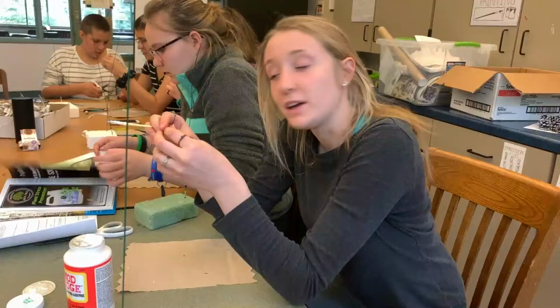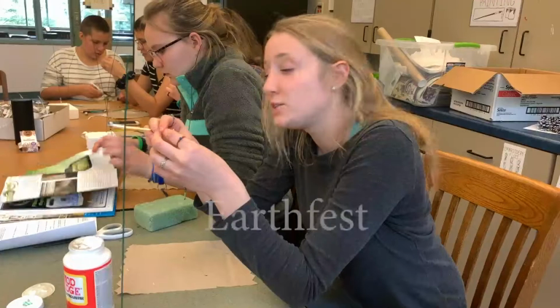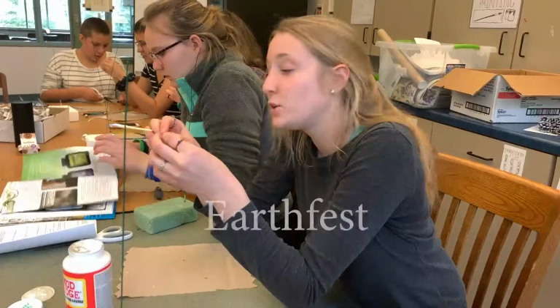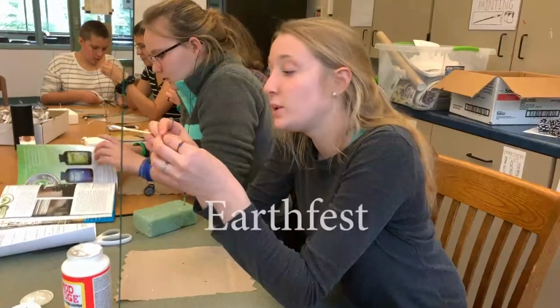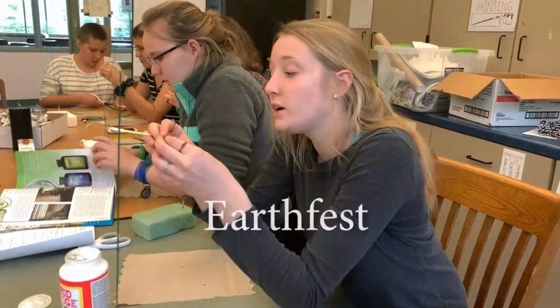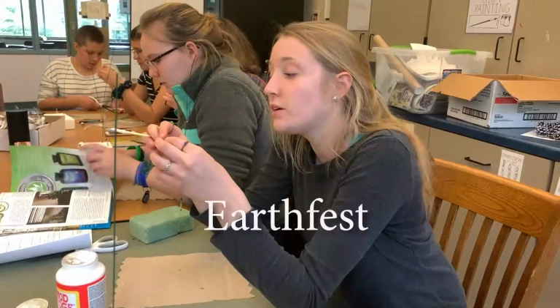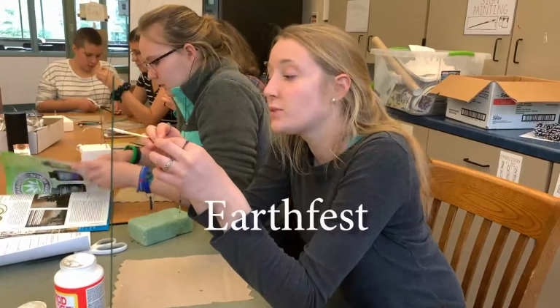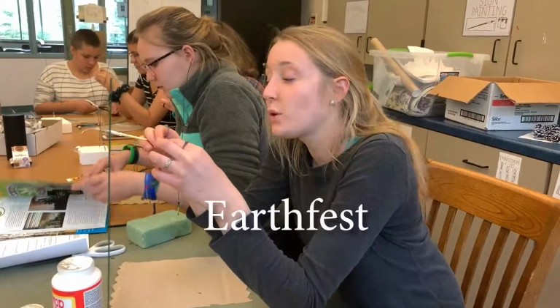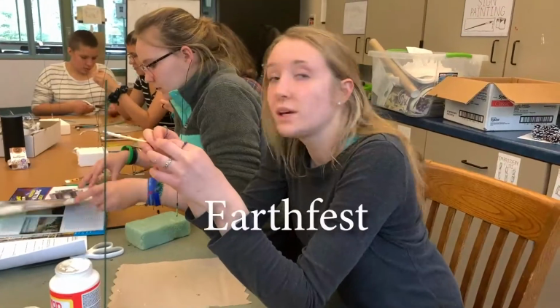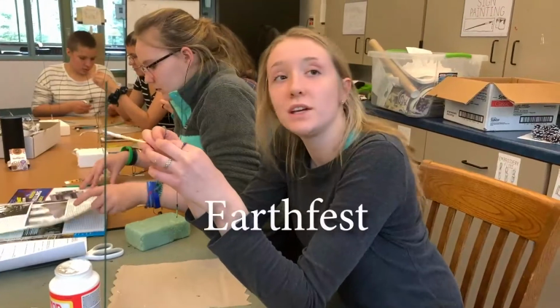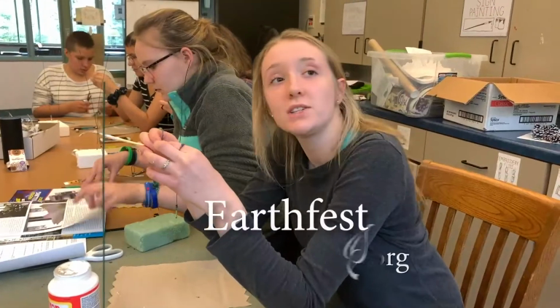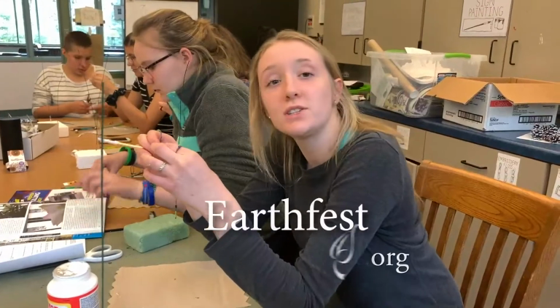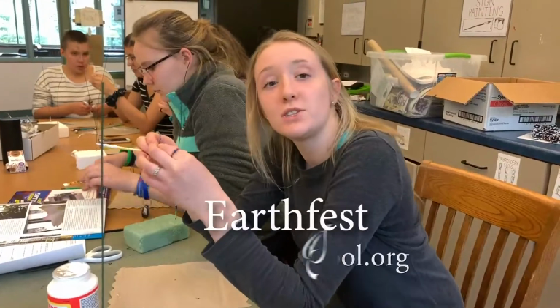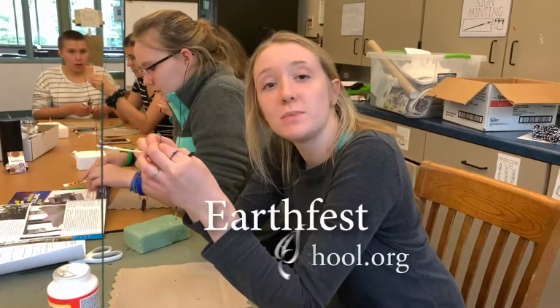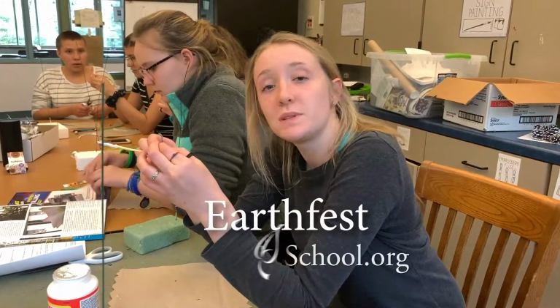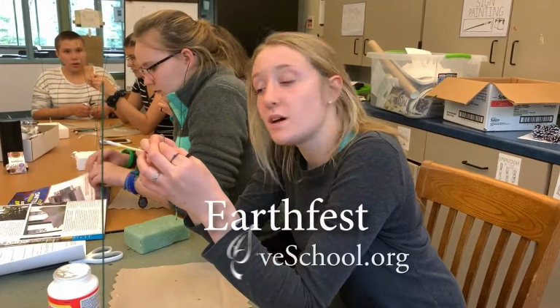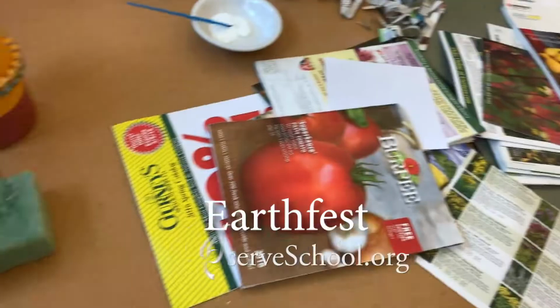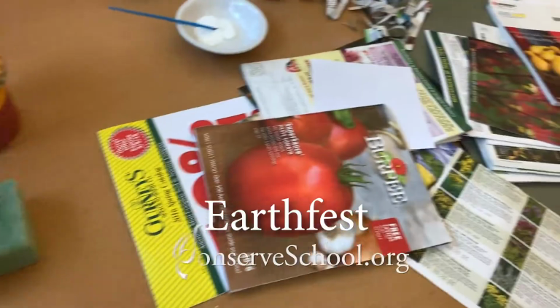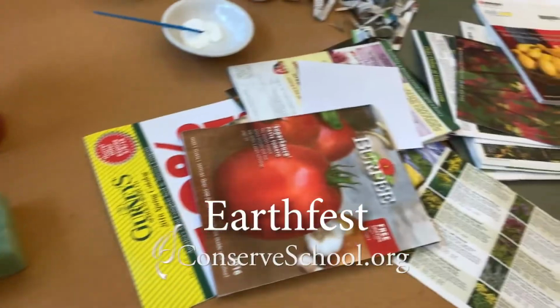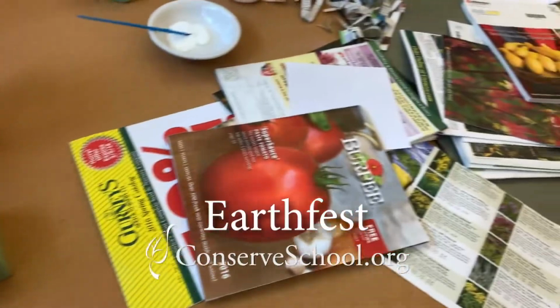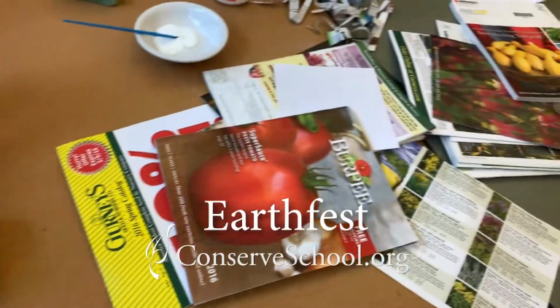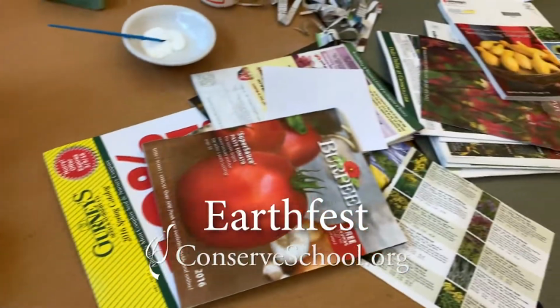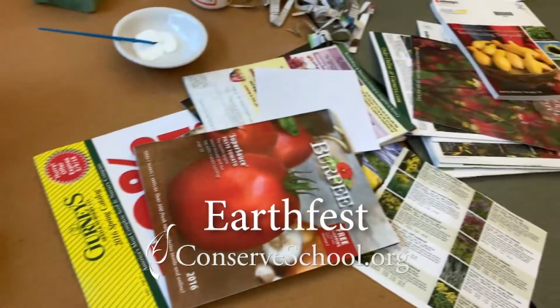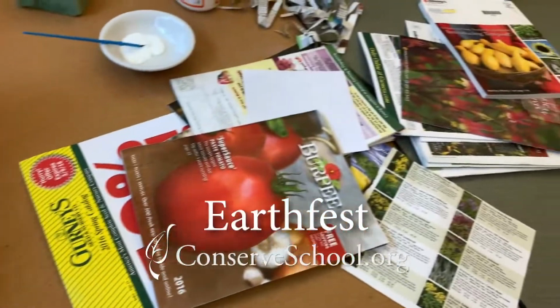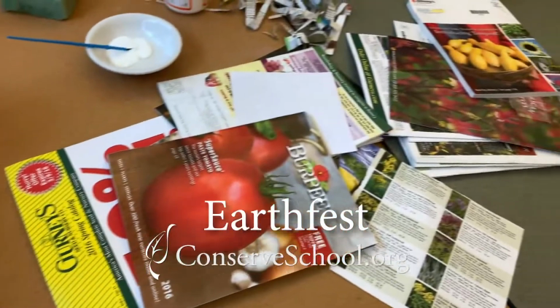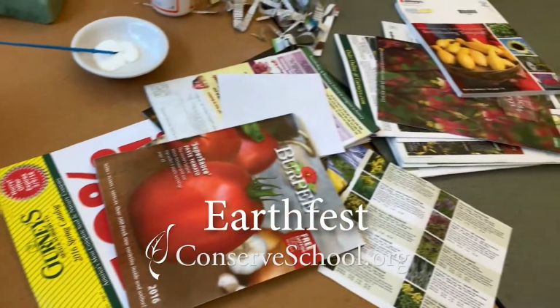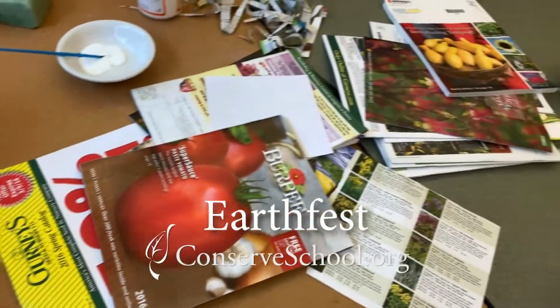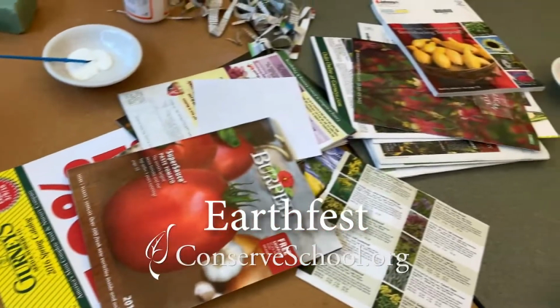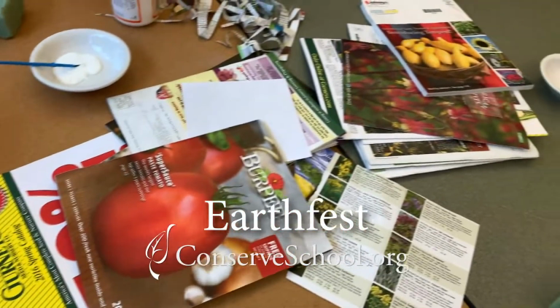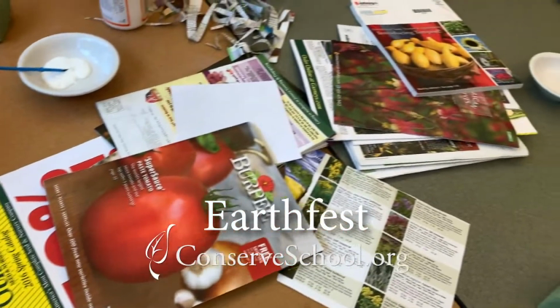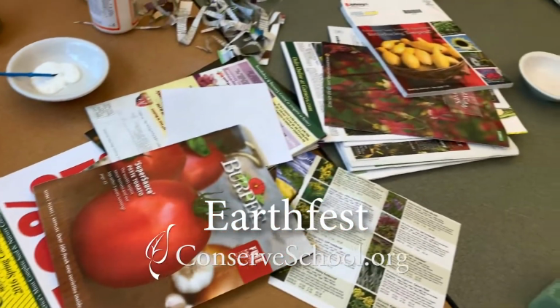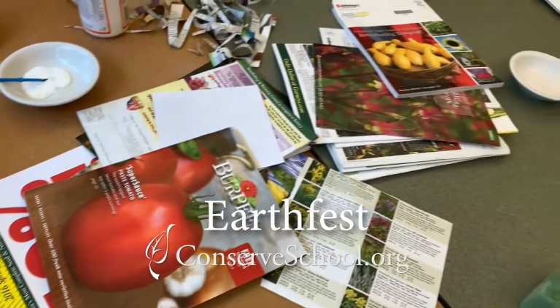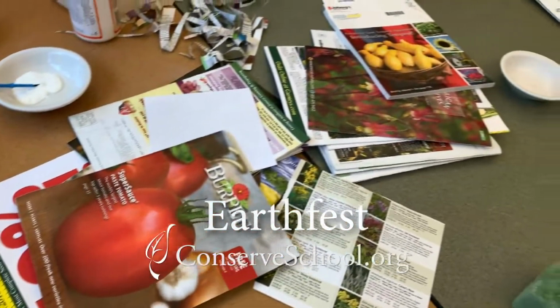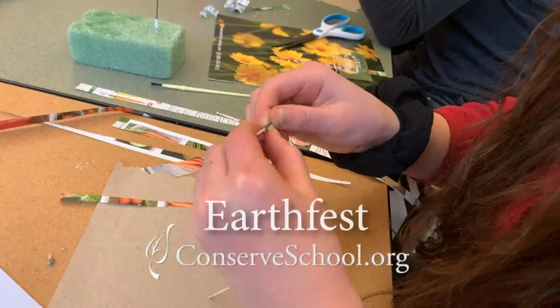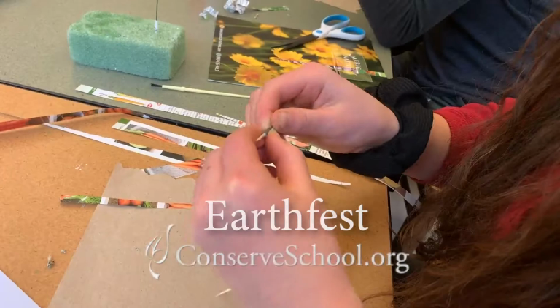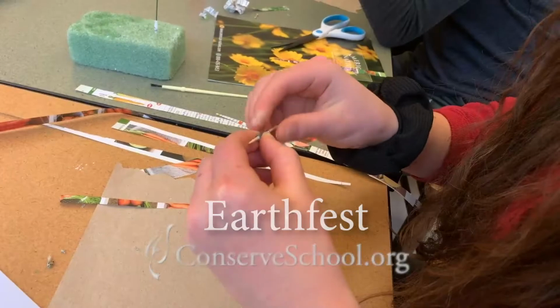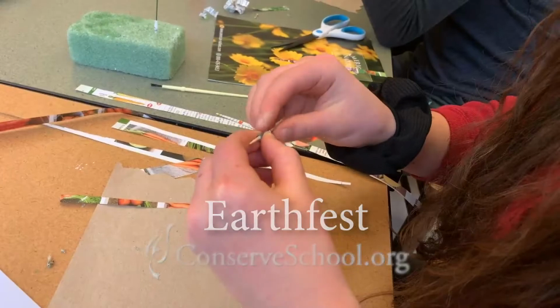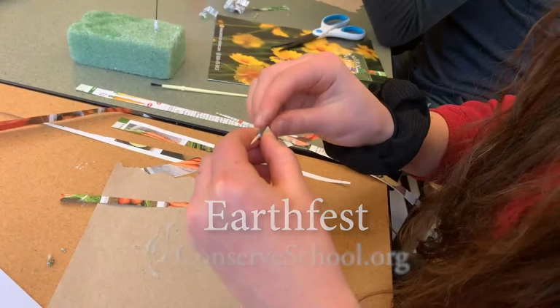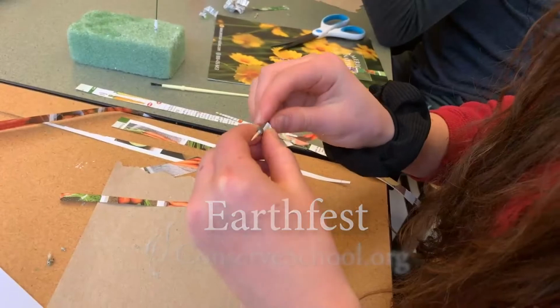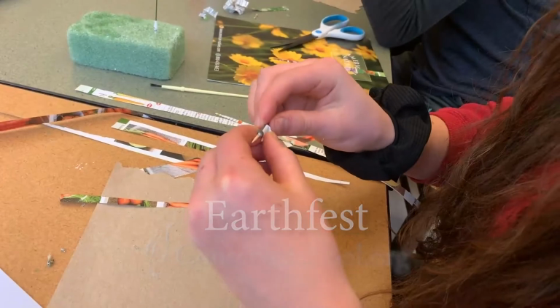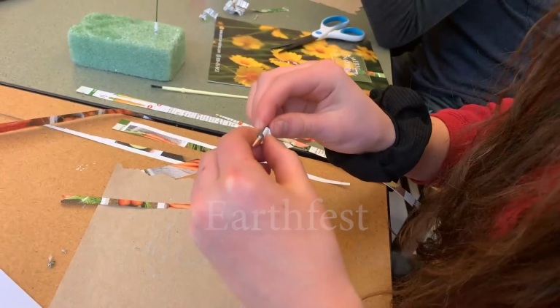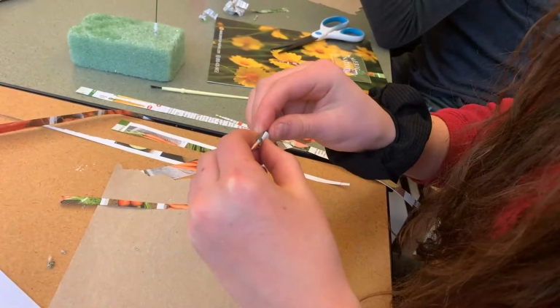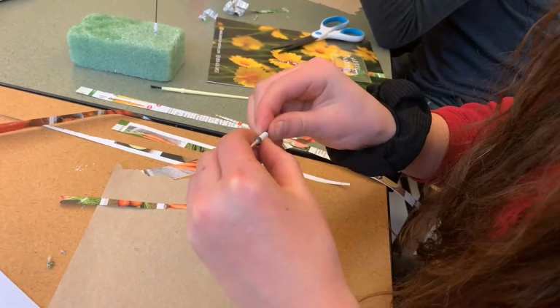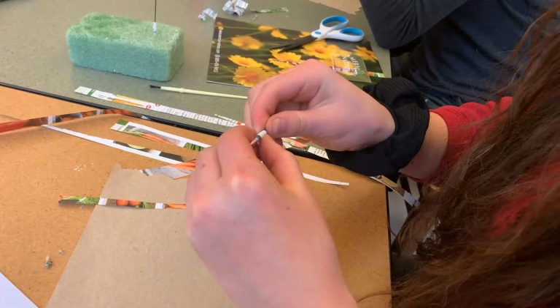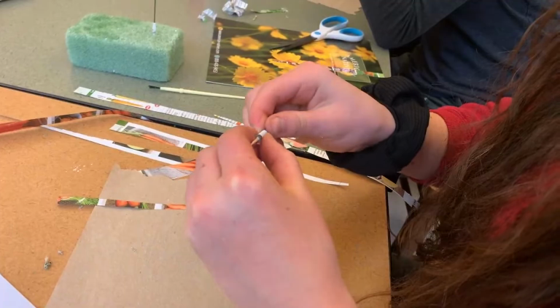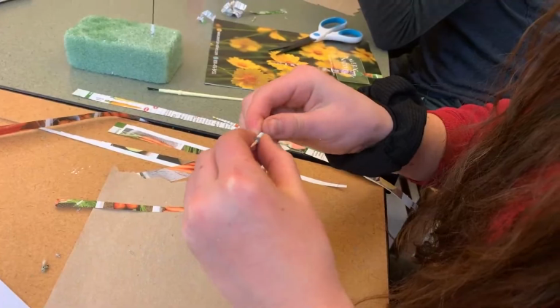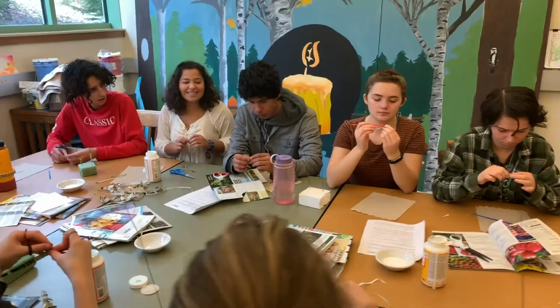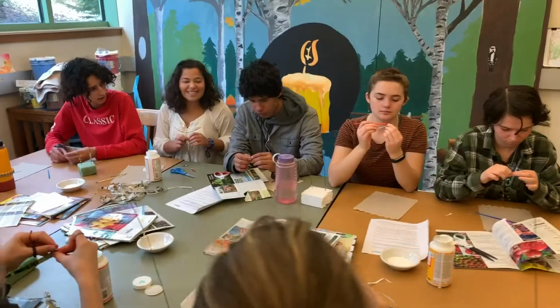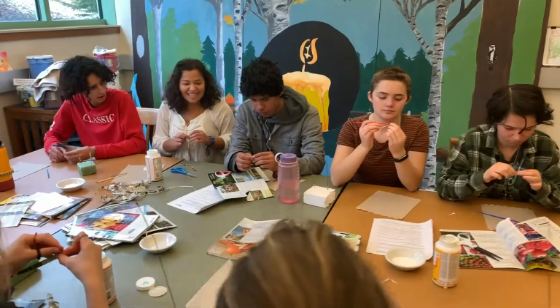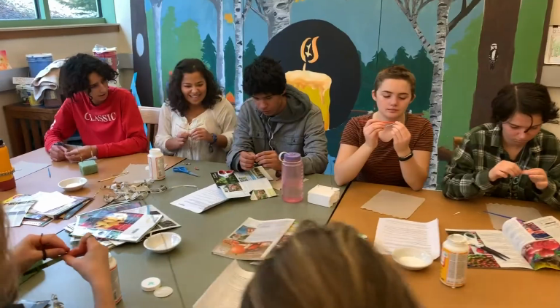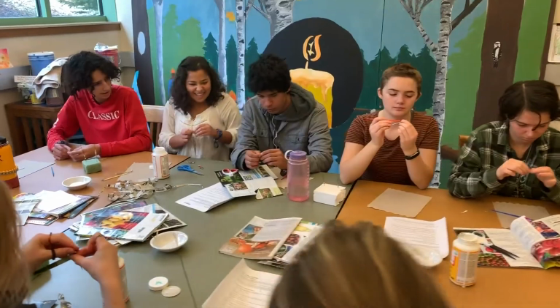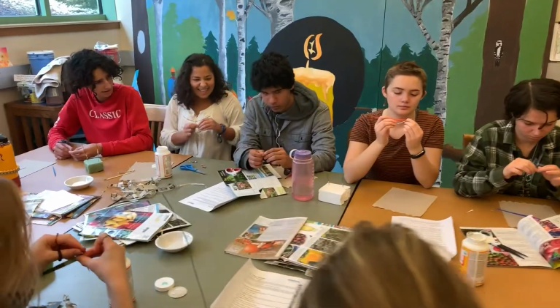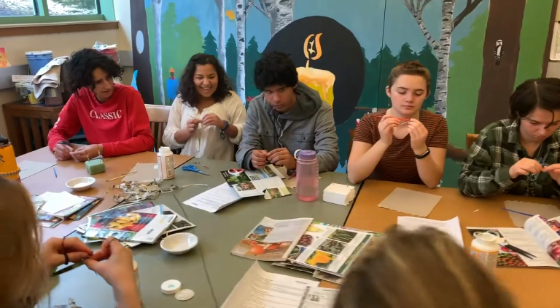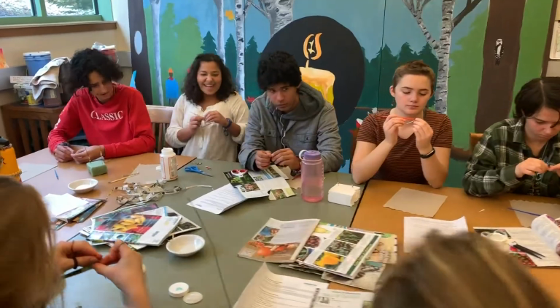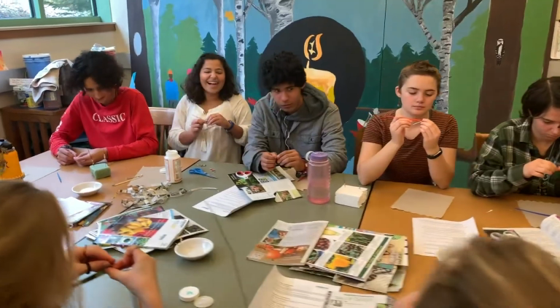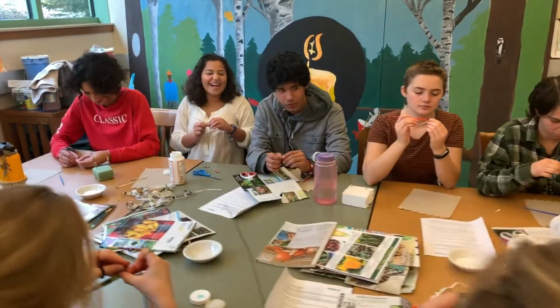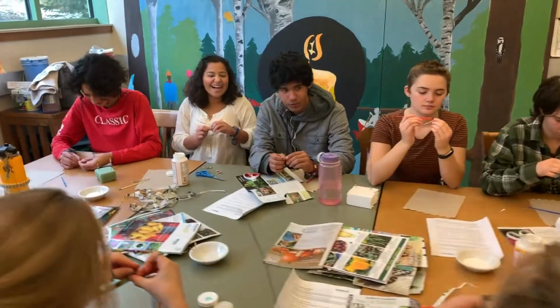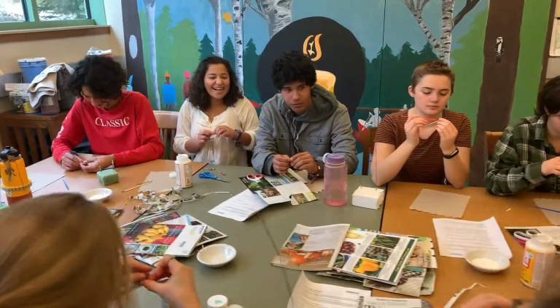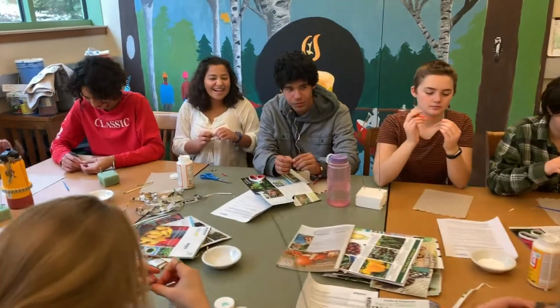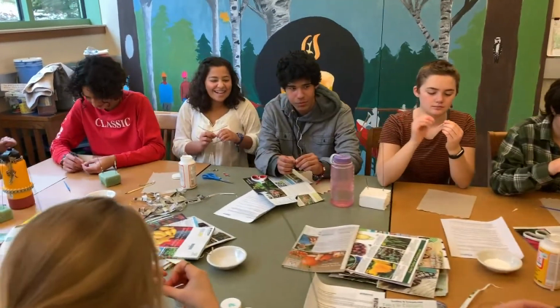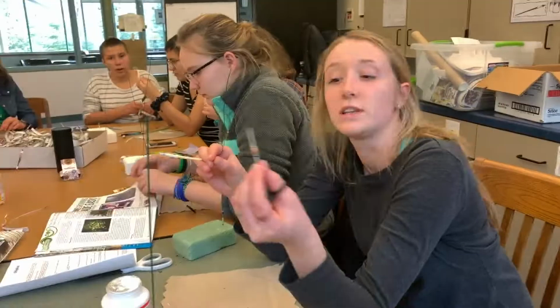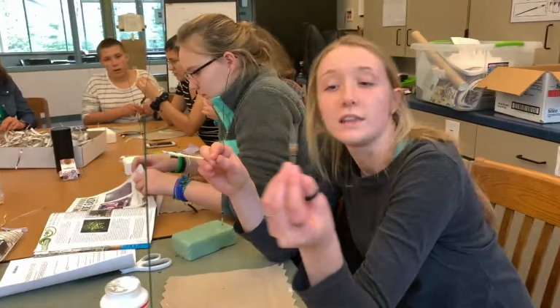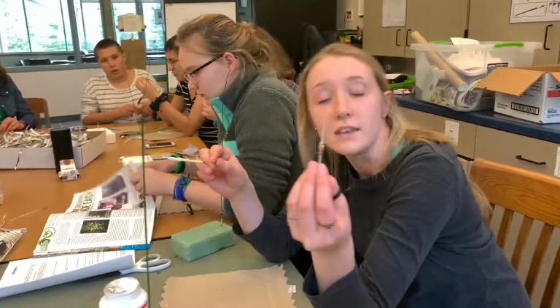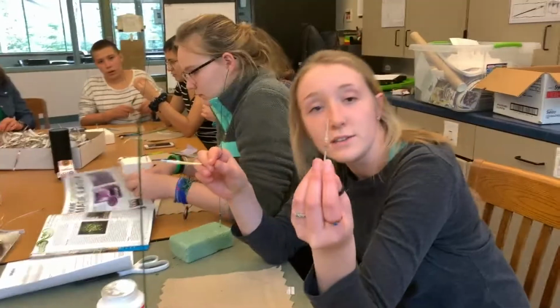We are rolling strips of recycled magazines onto toothpicks to create beads, which looks like this.